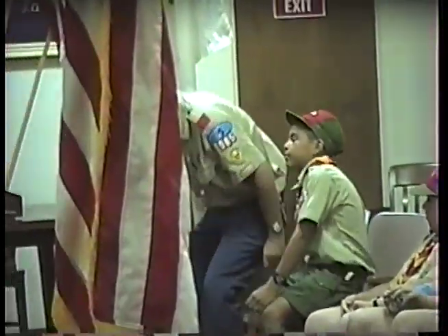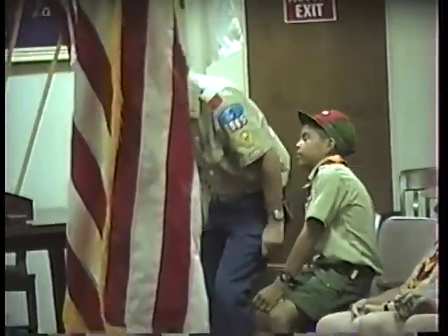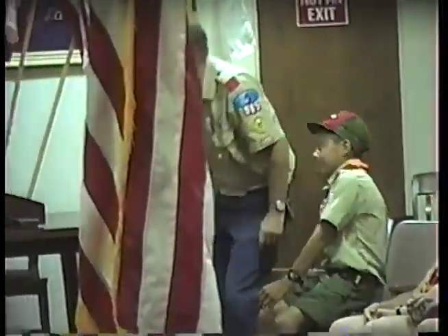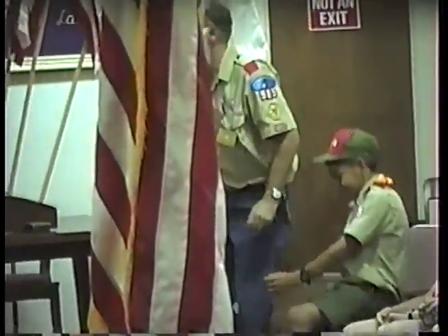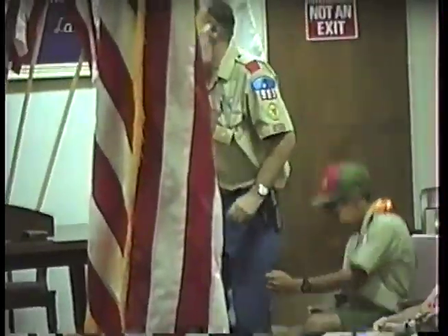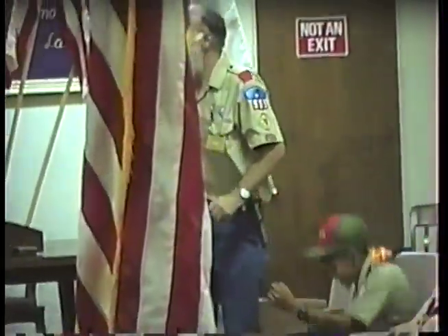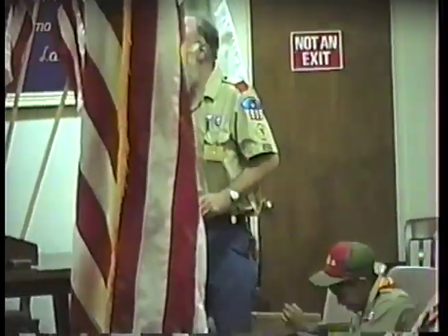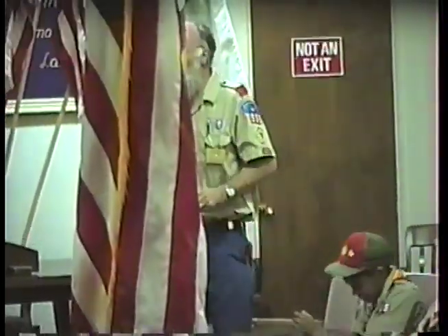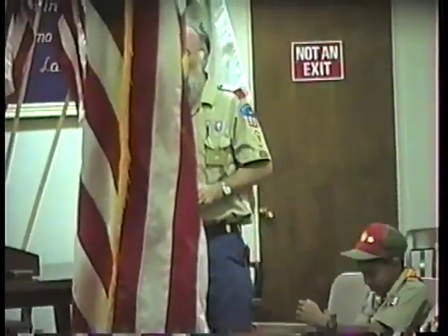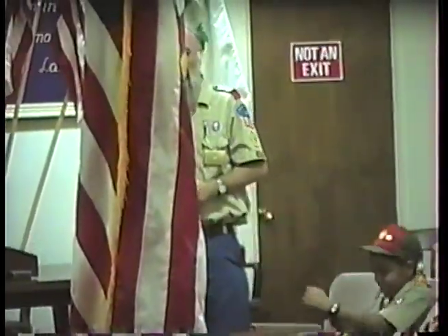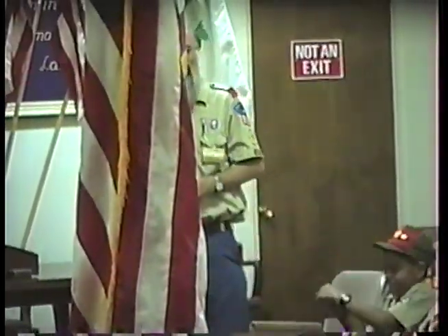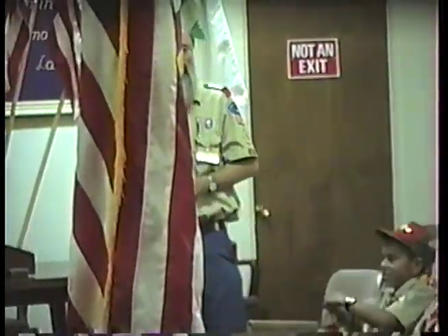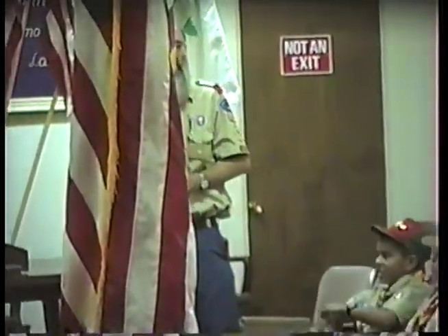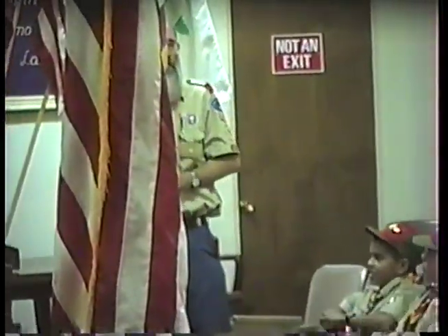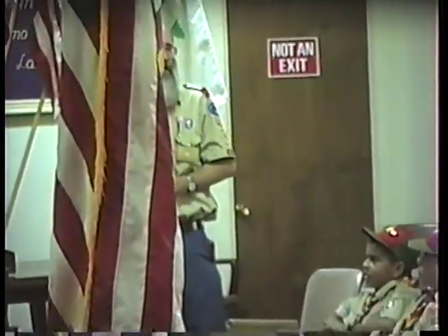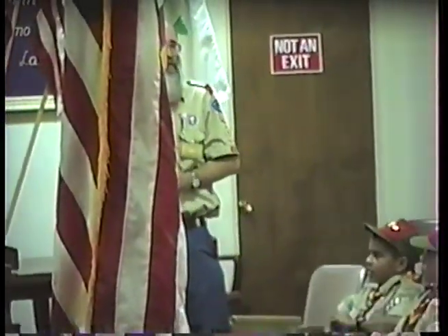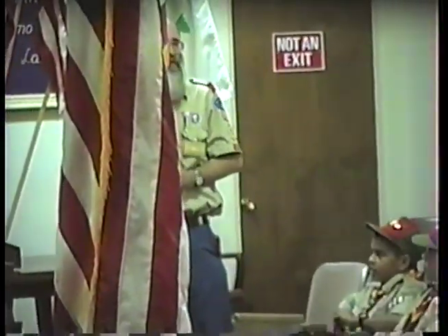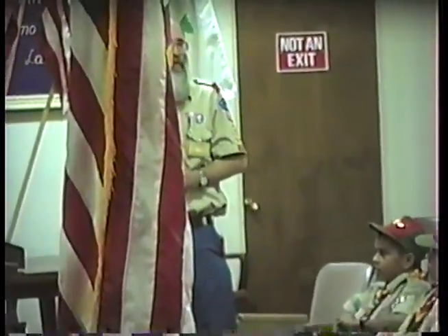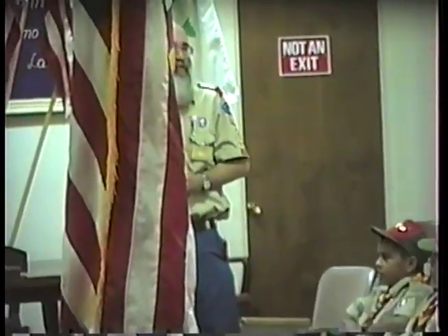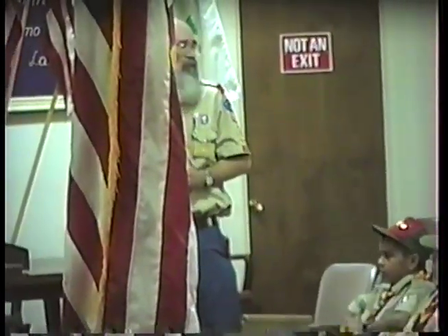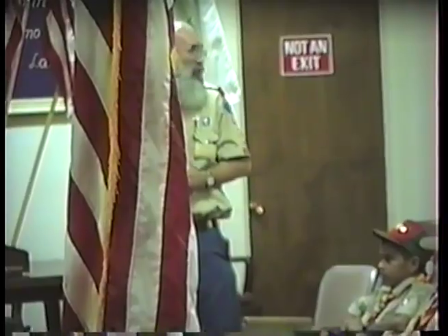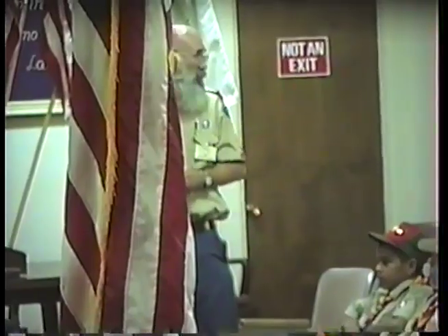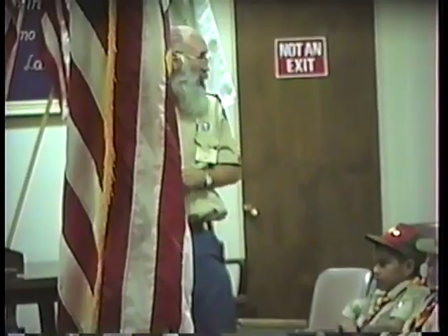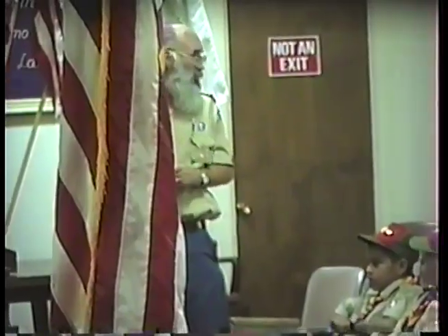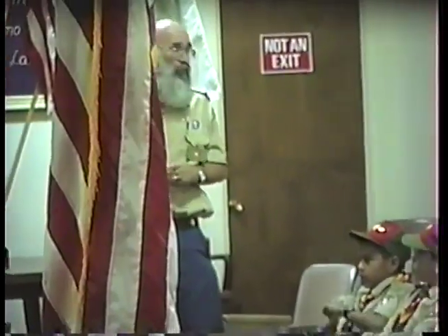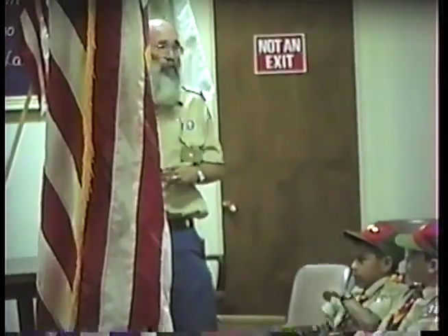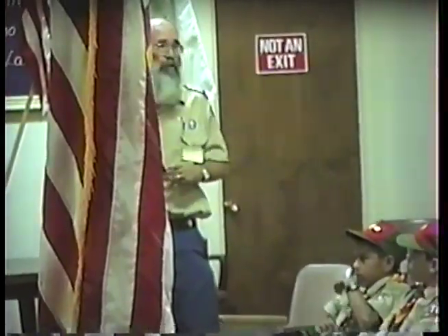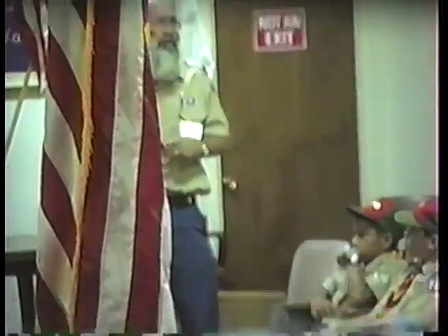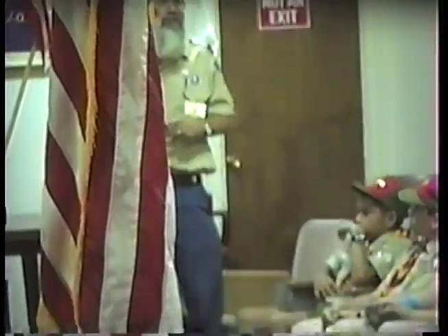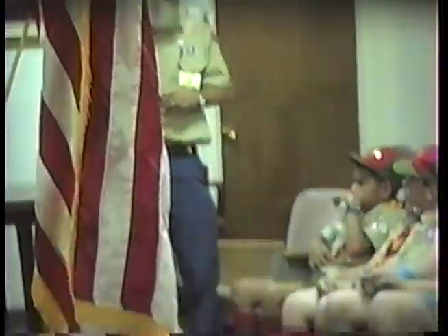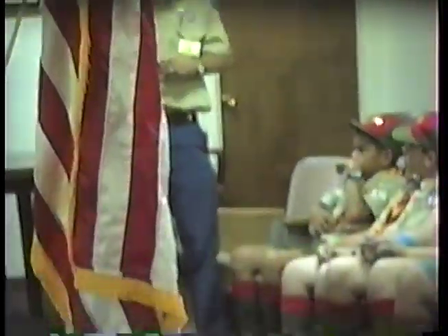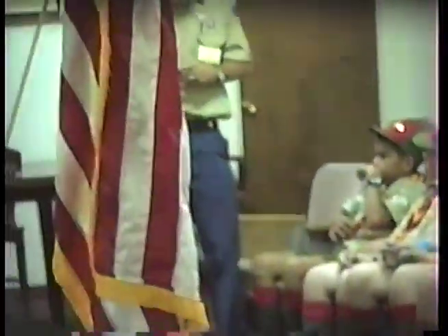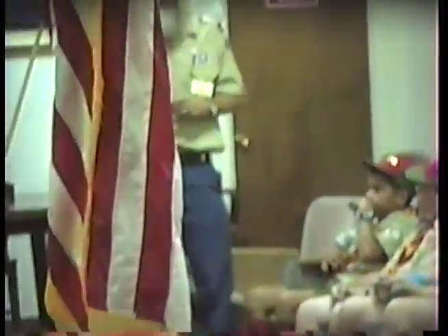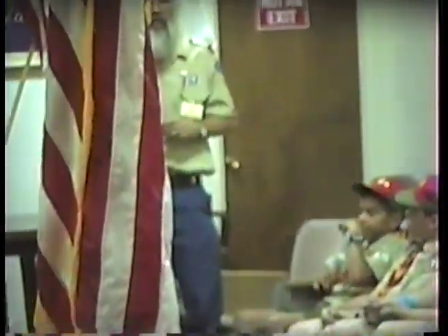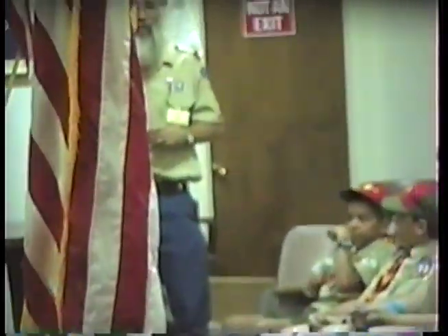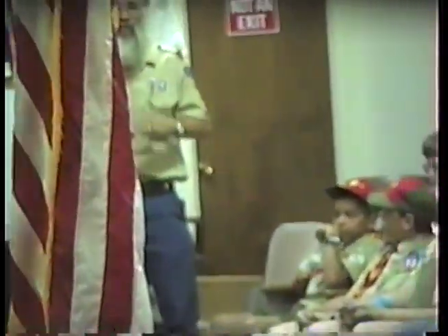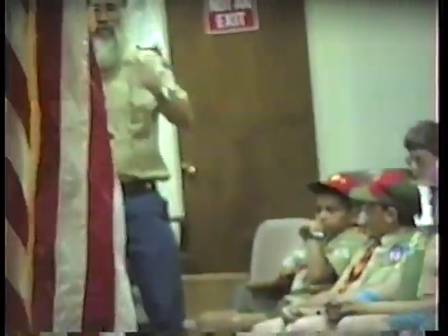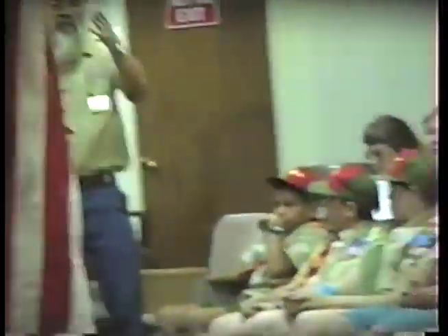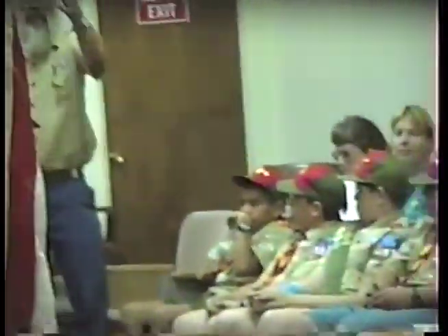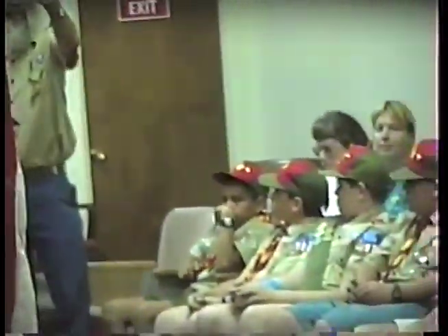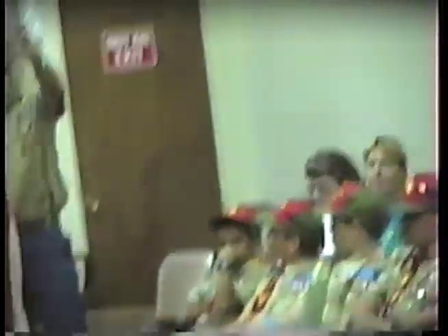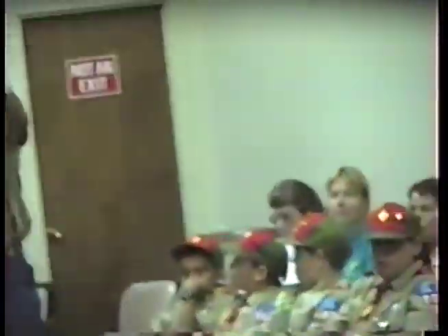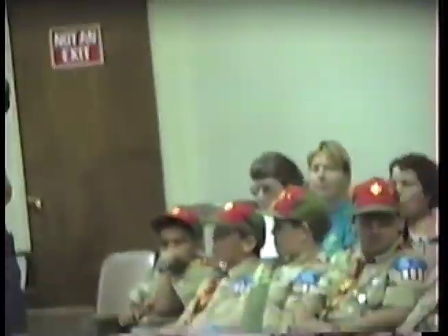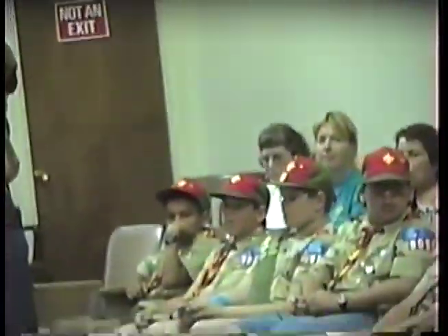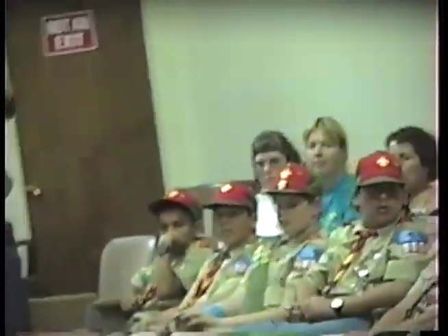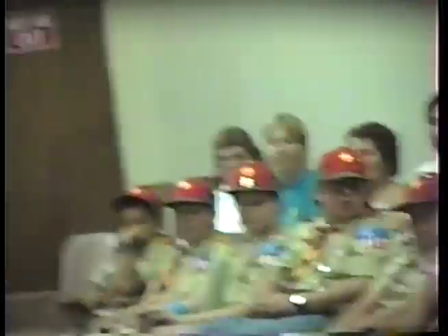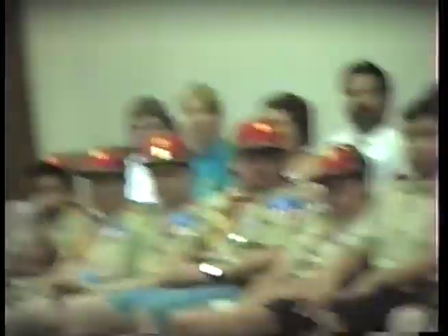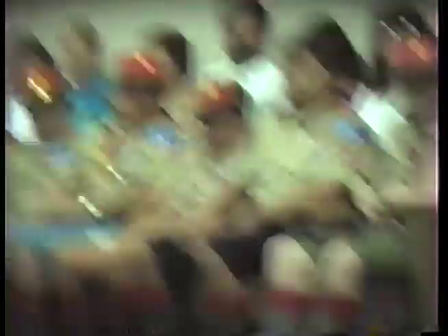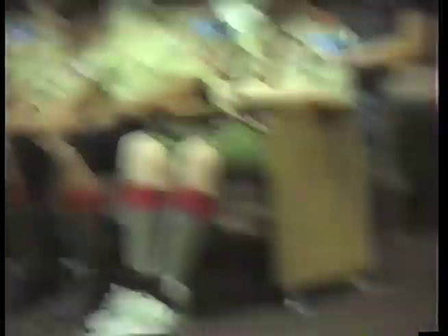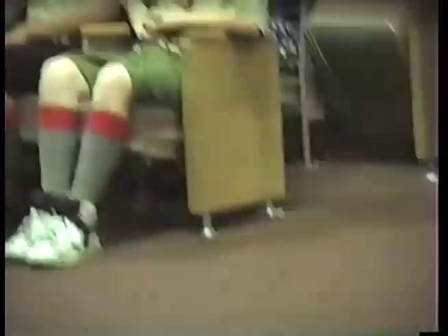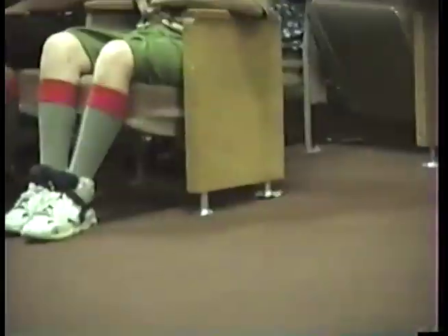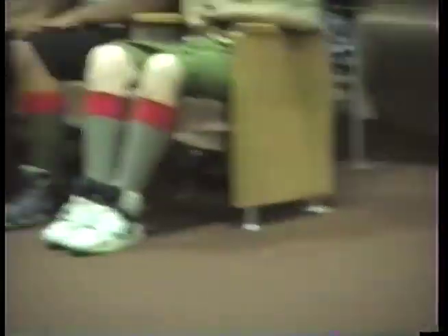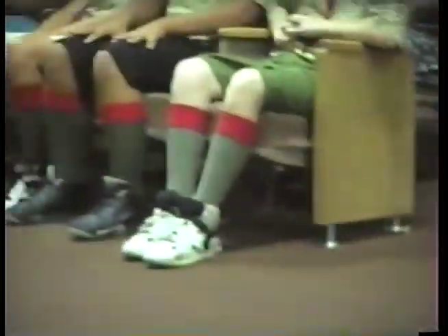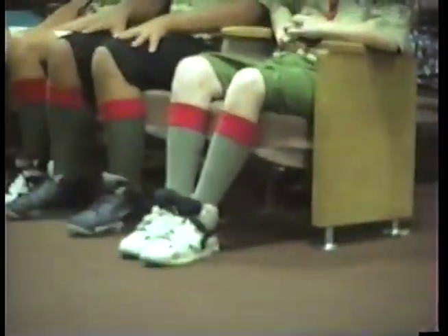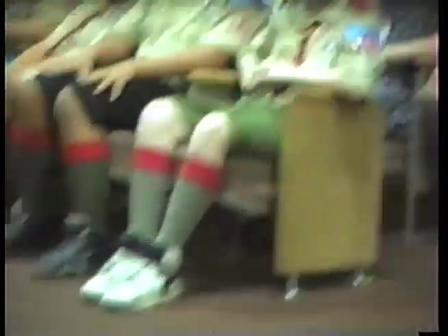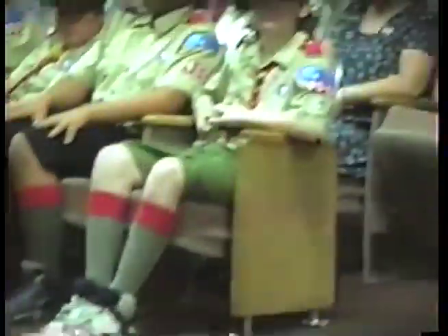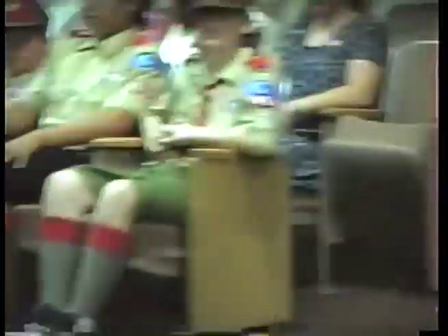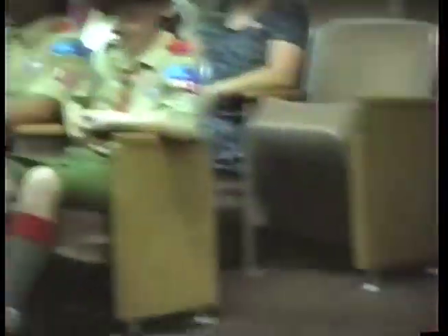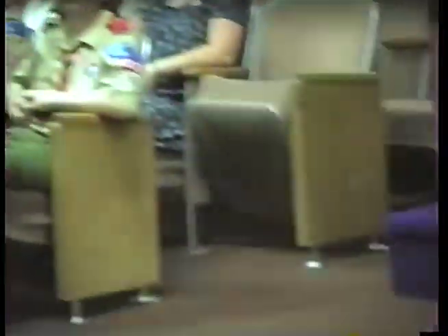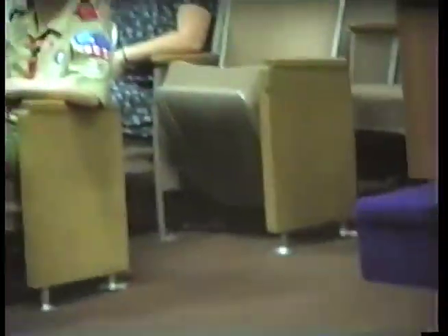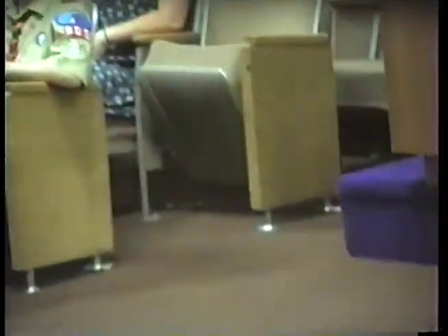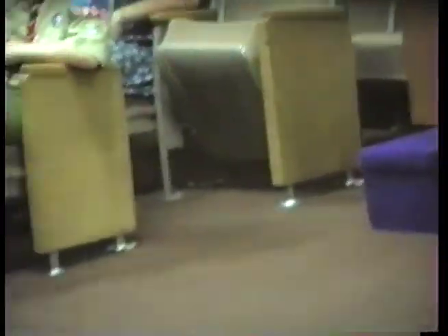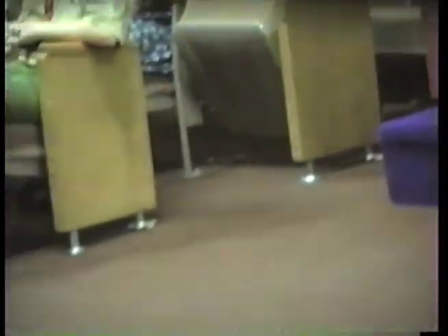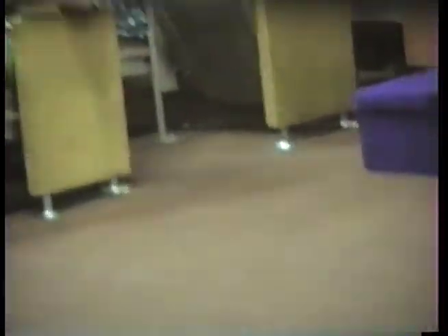I'm Jim Kaiser, scoutmaster, and this is my assistant scoutmaster, Wayne Gellman.